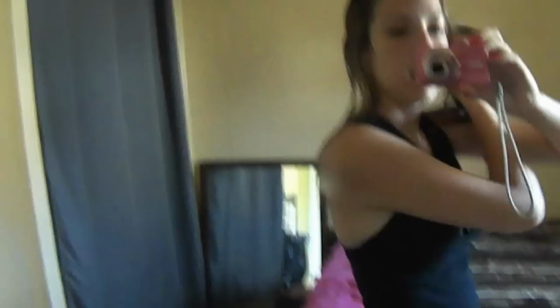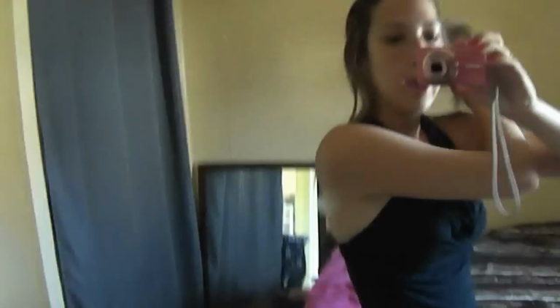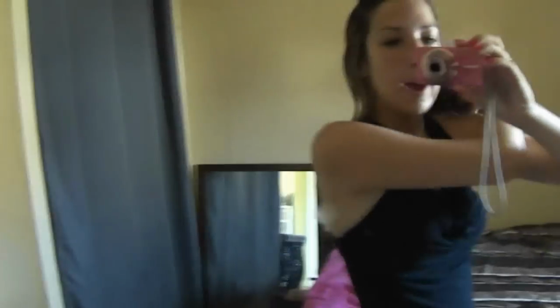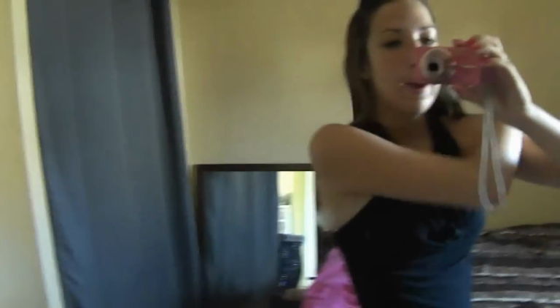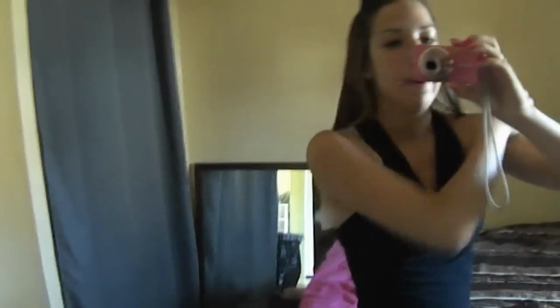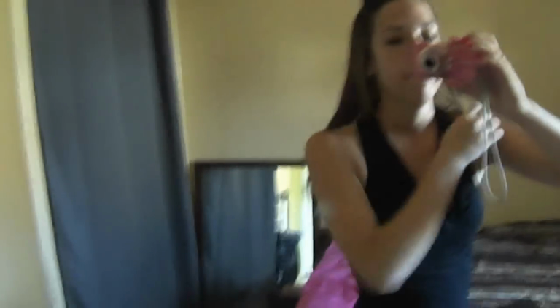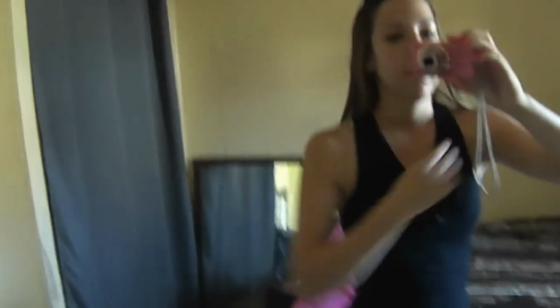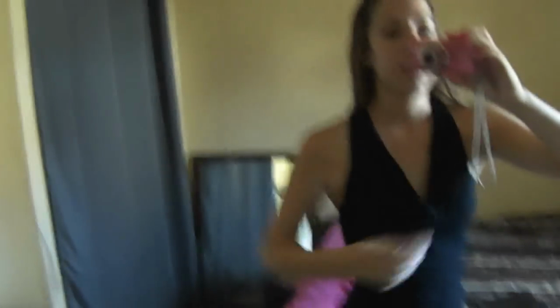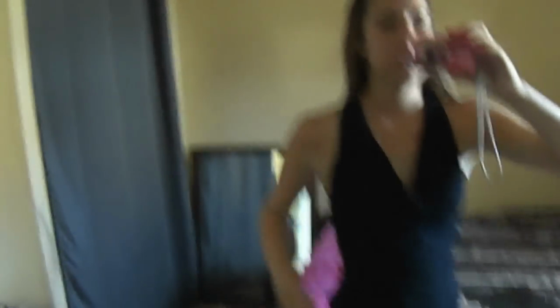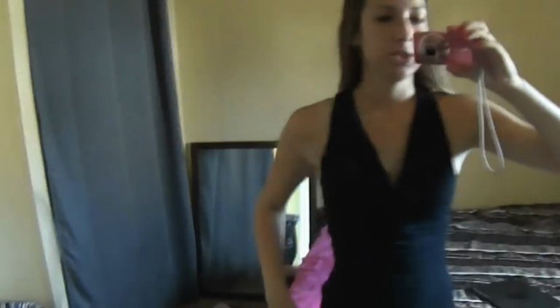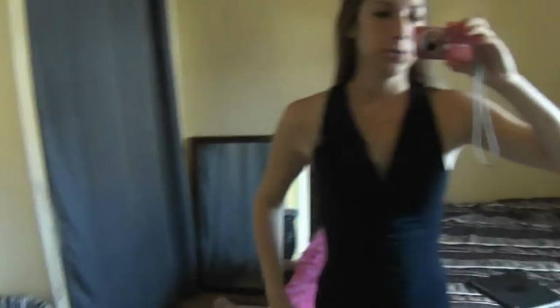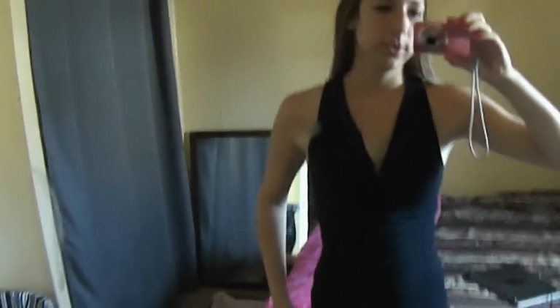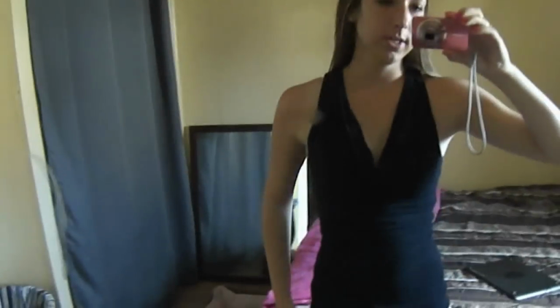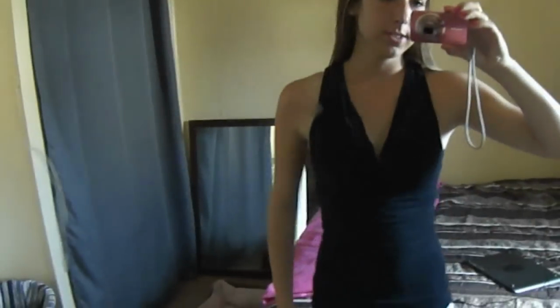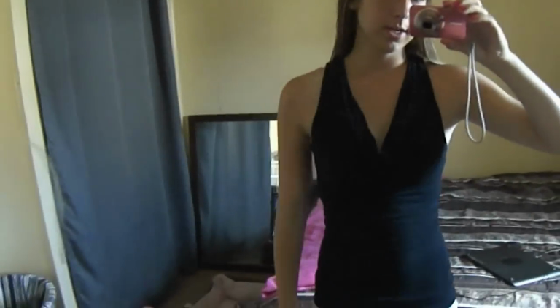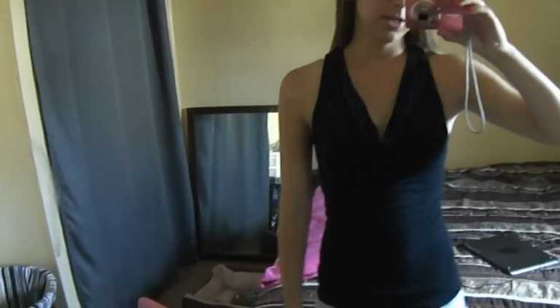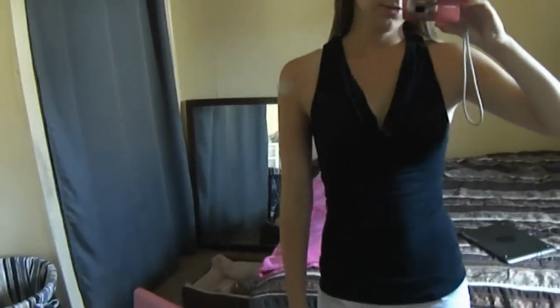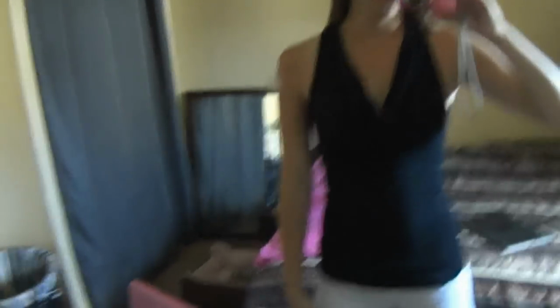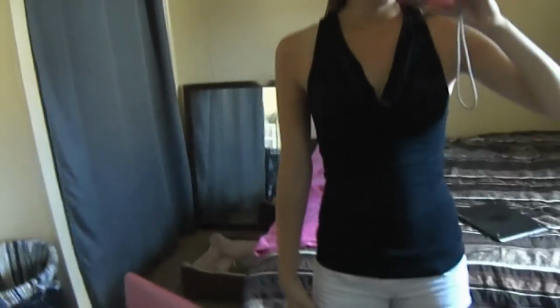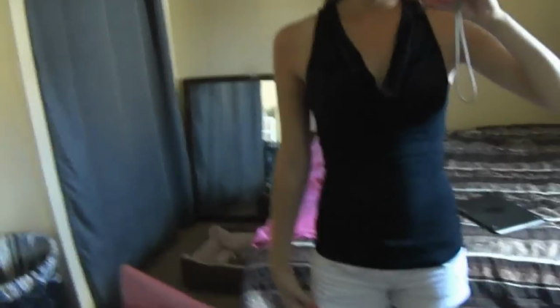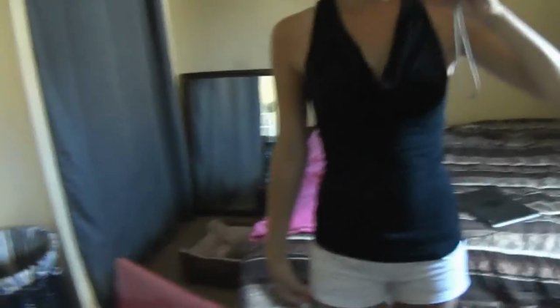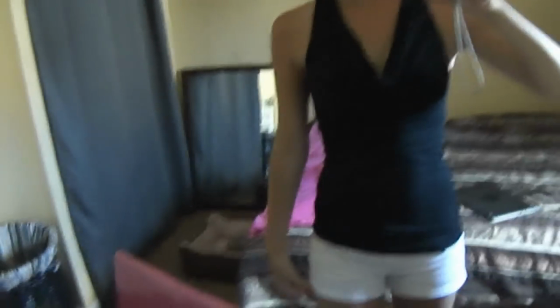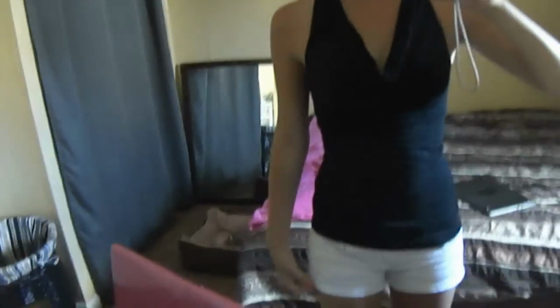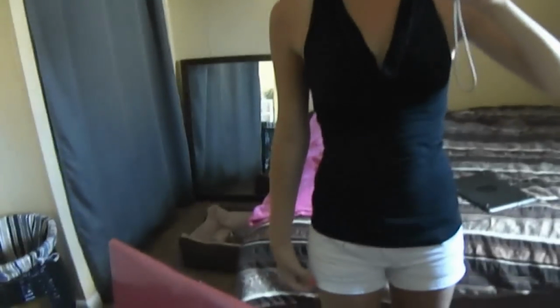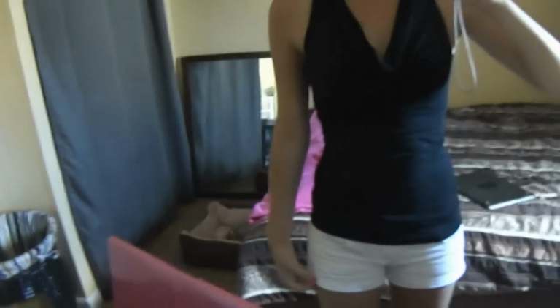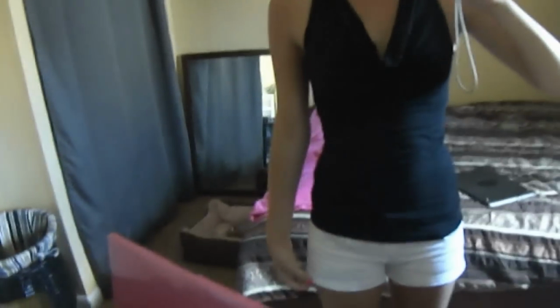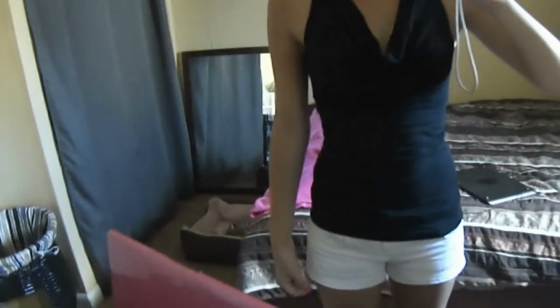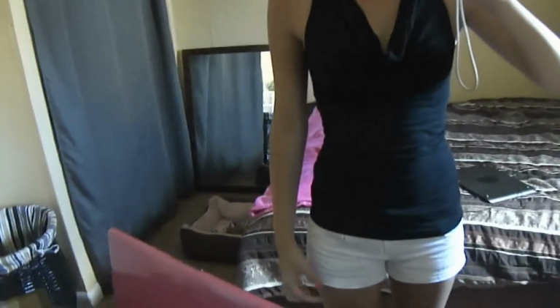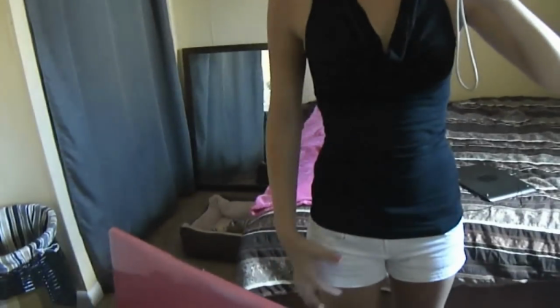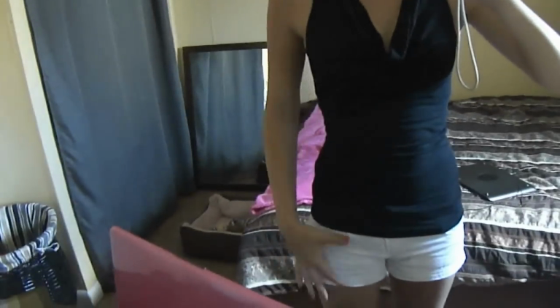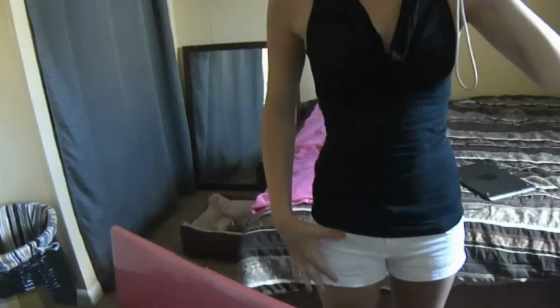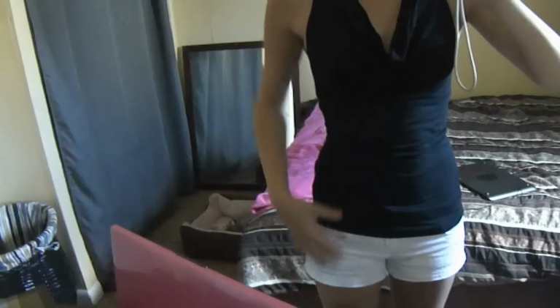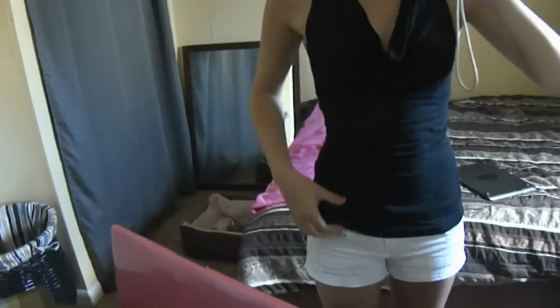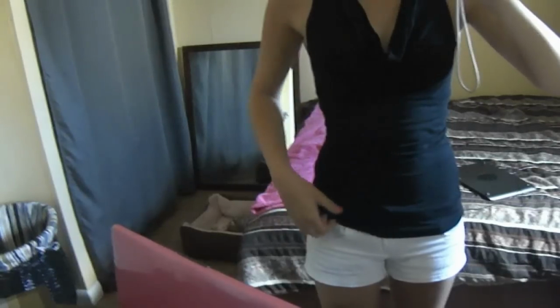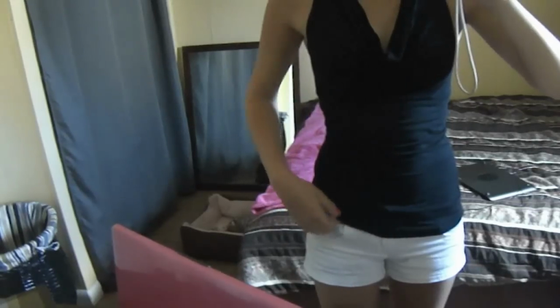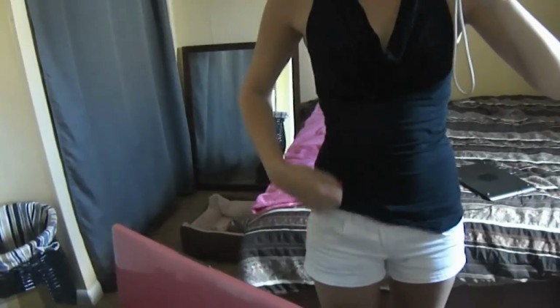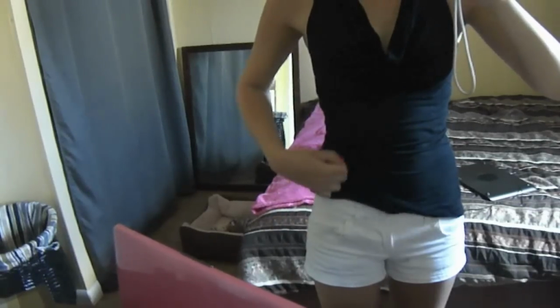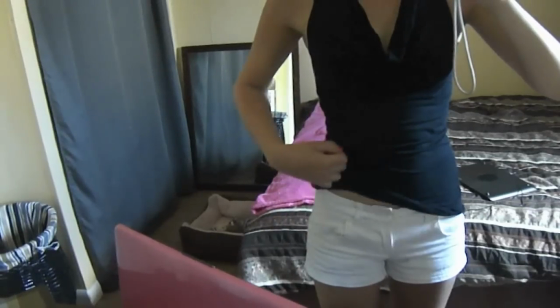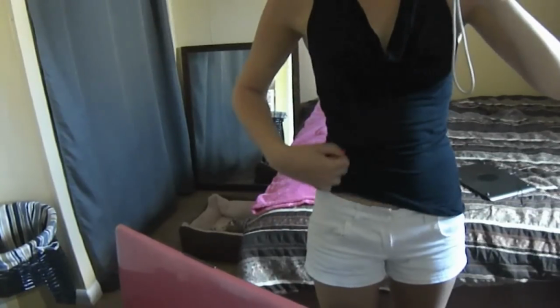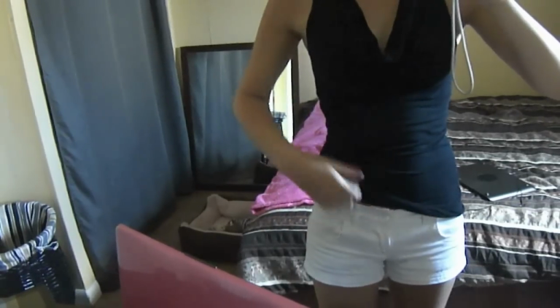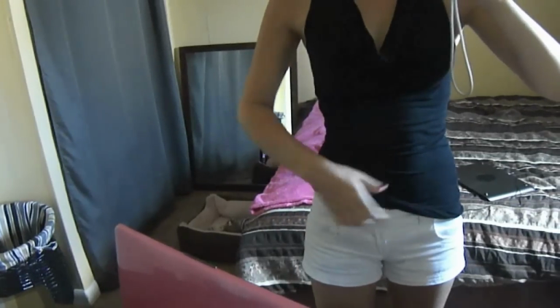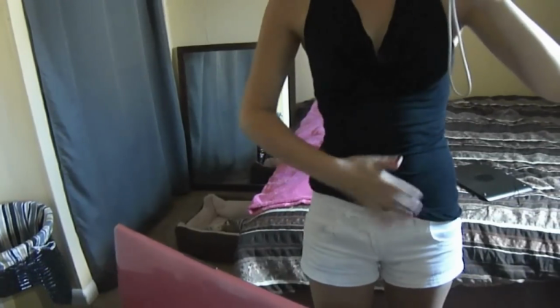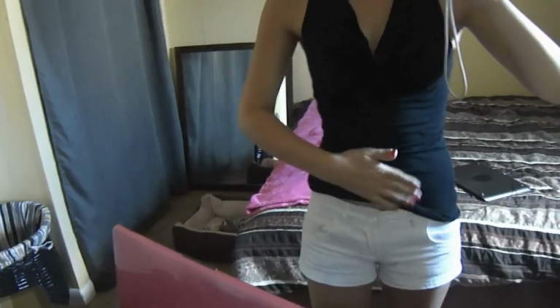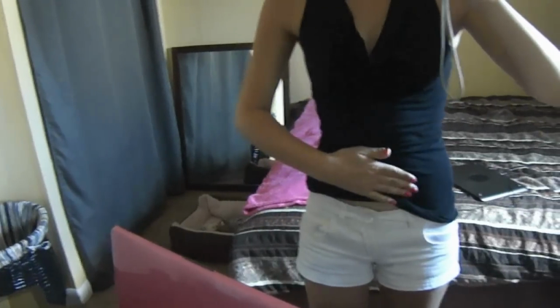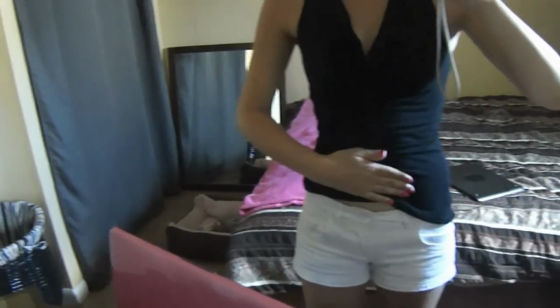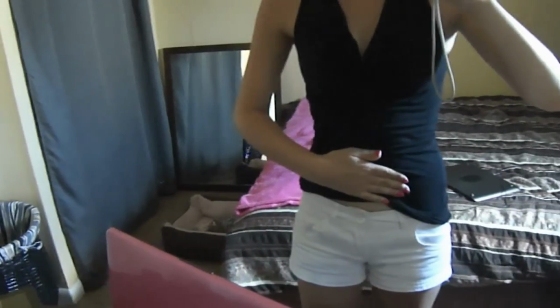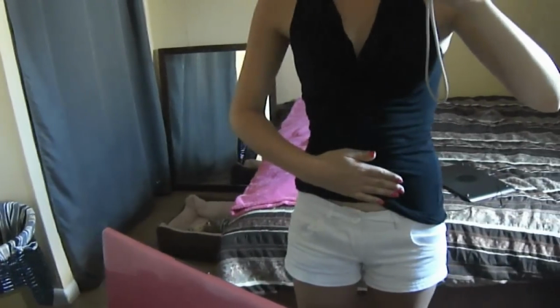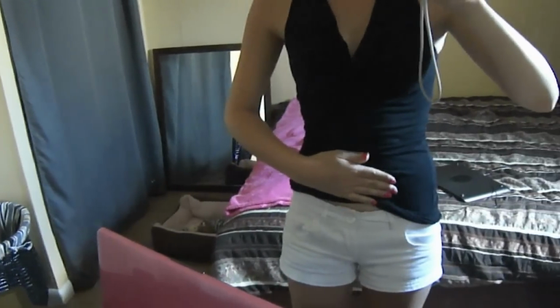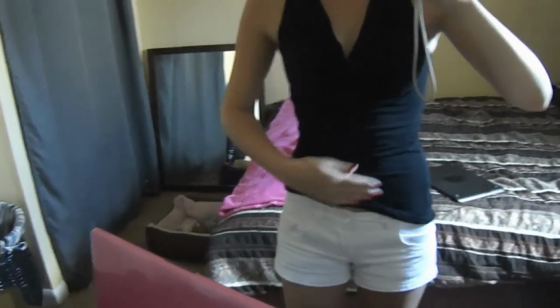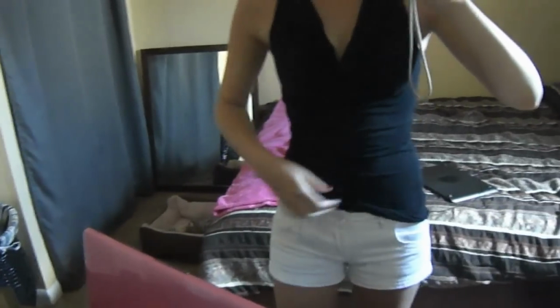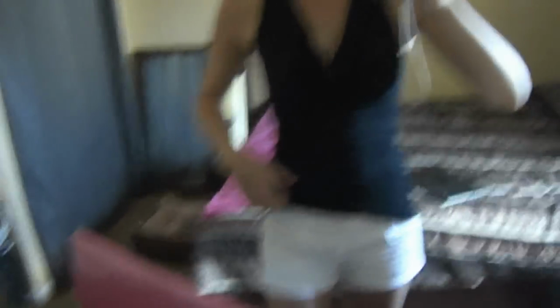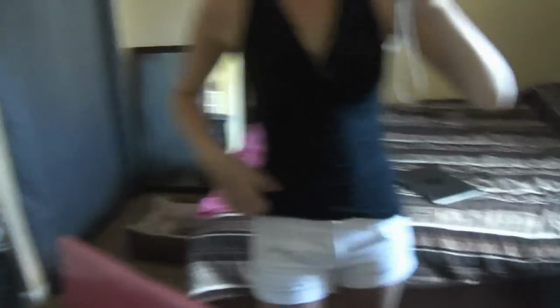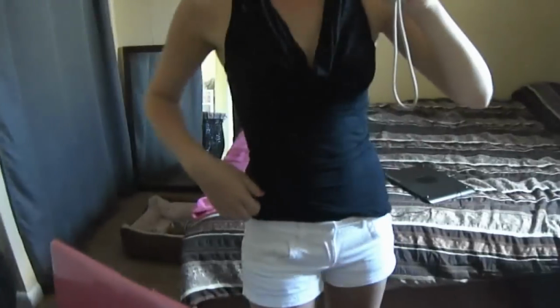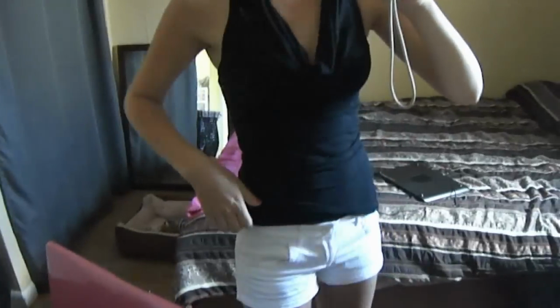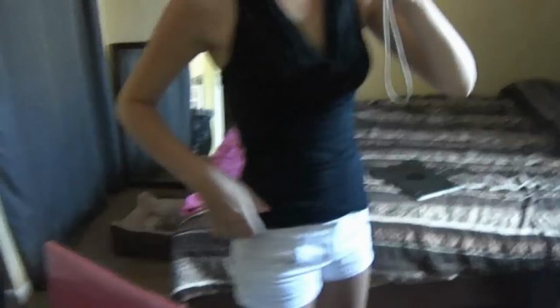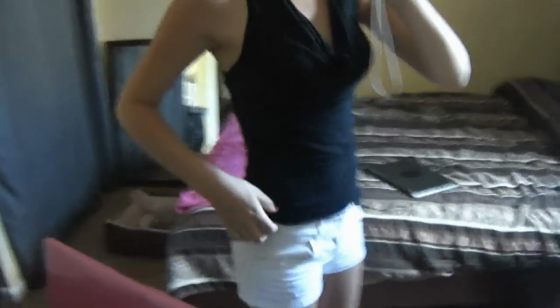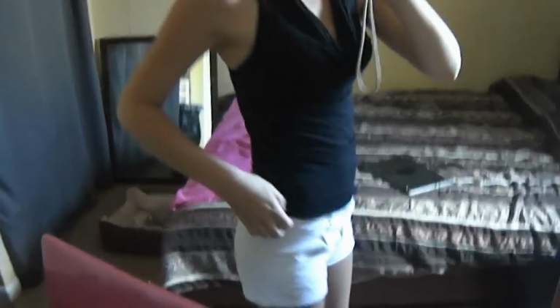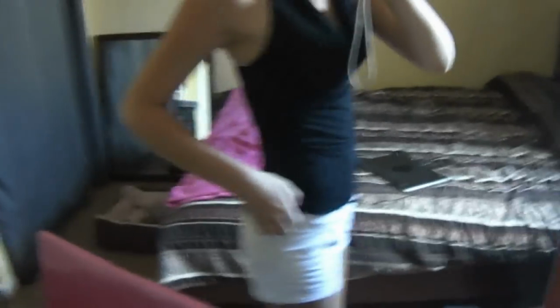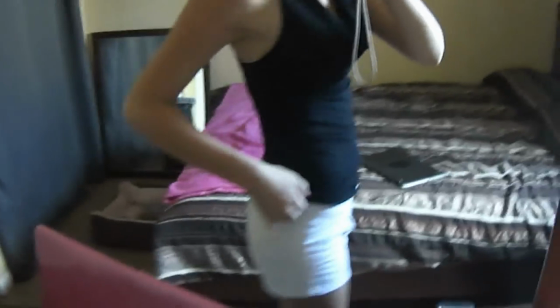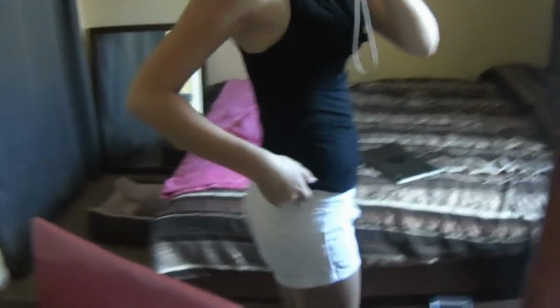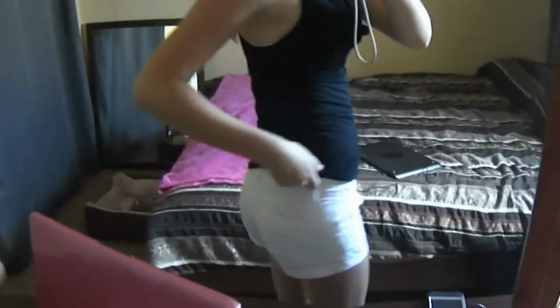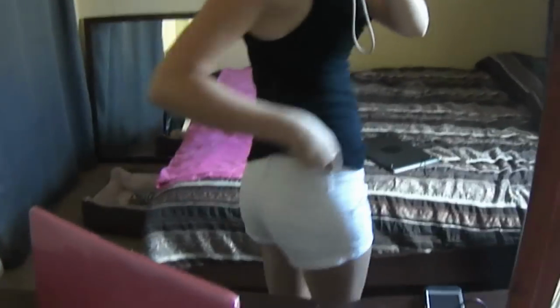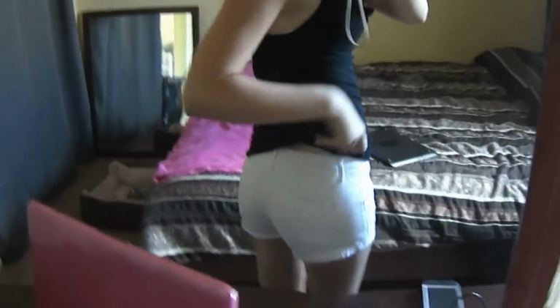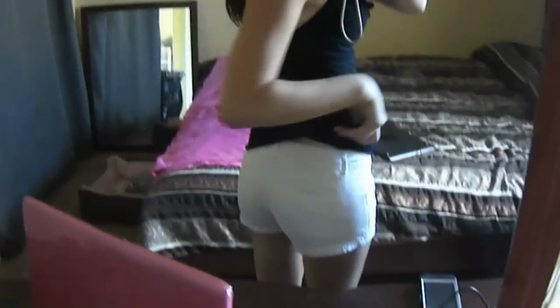My shorts are from Stitches — just plain white shorts, nothing fancy.